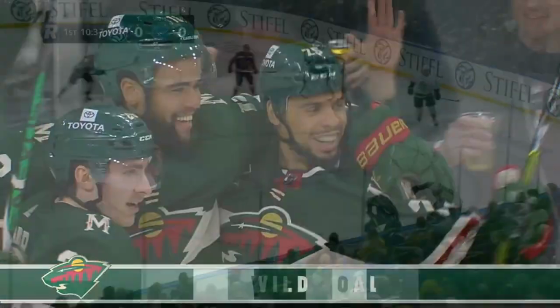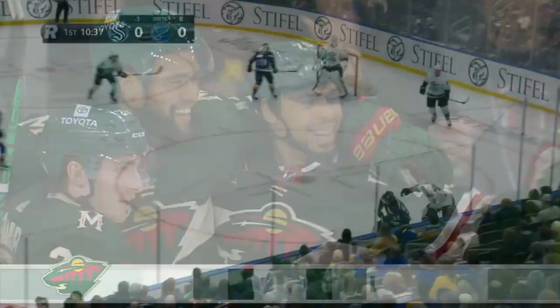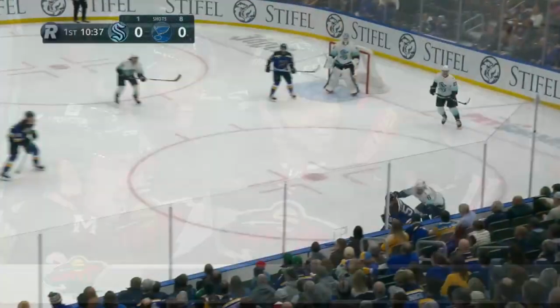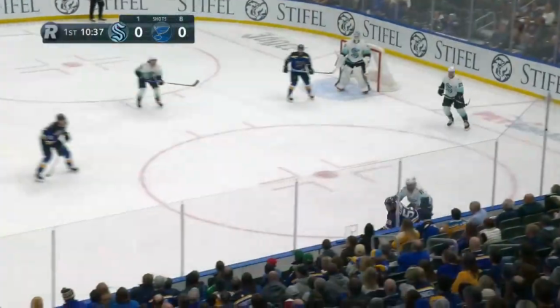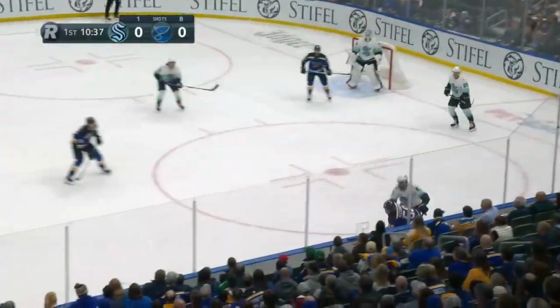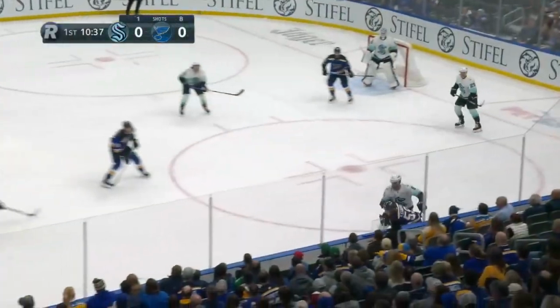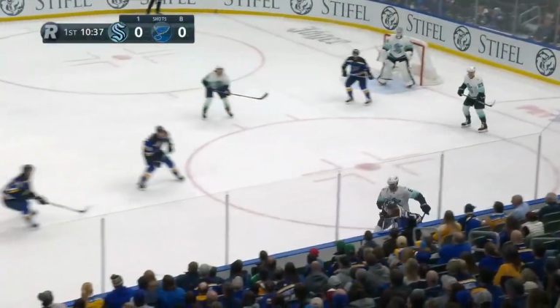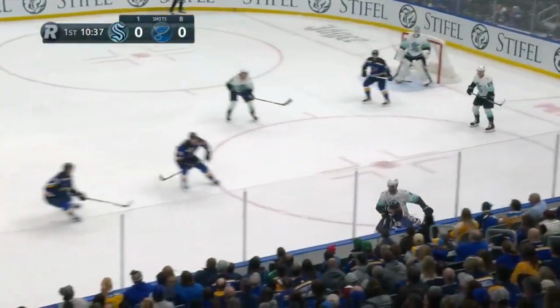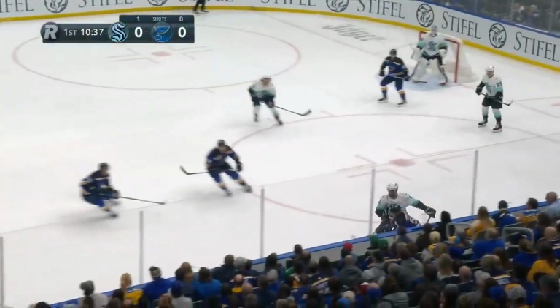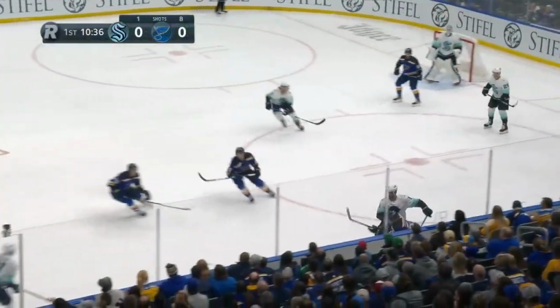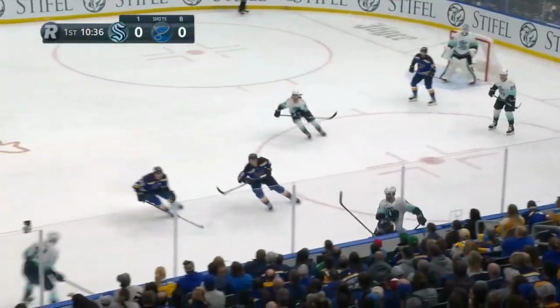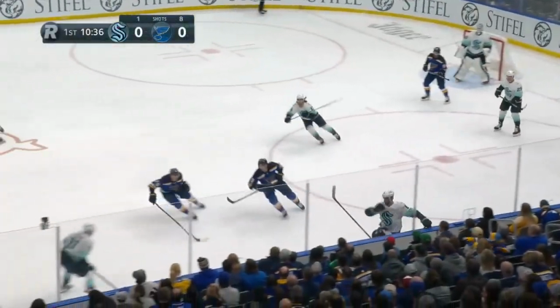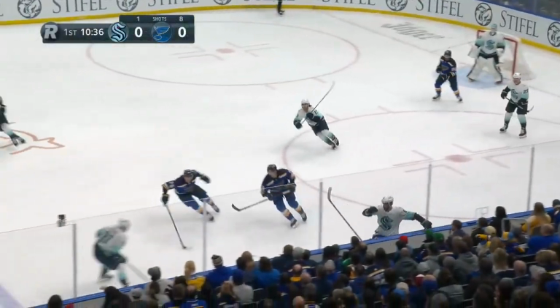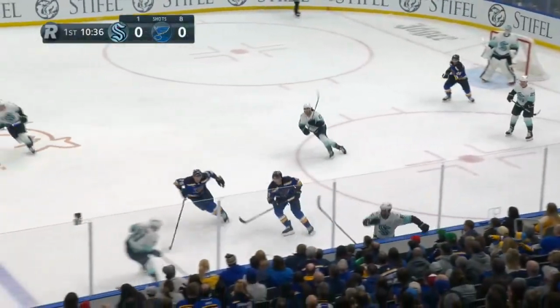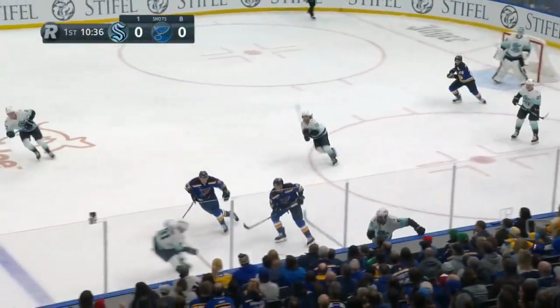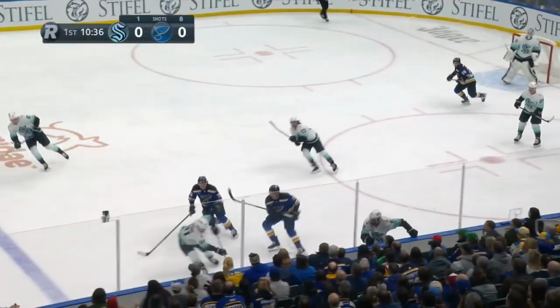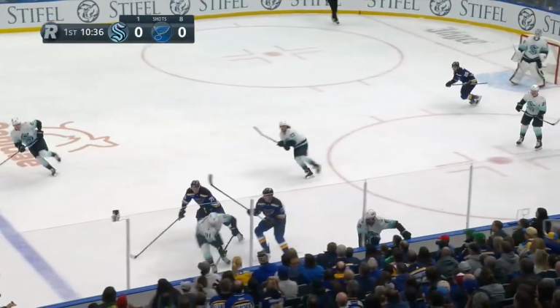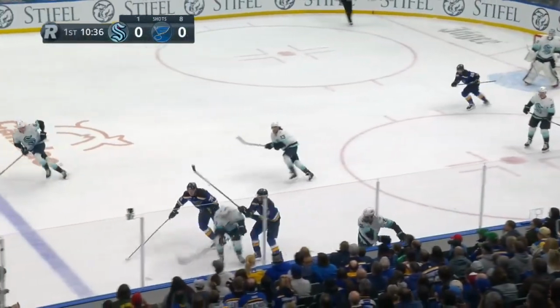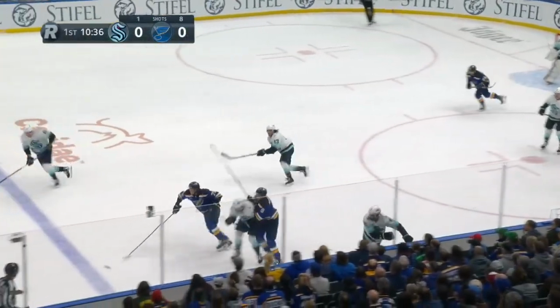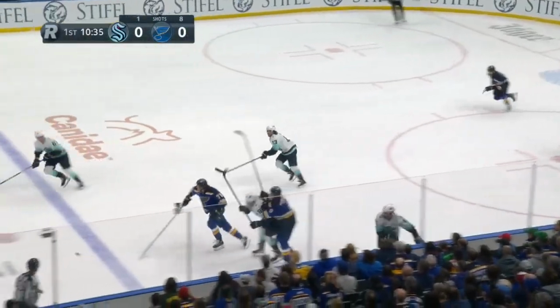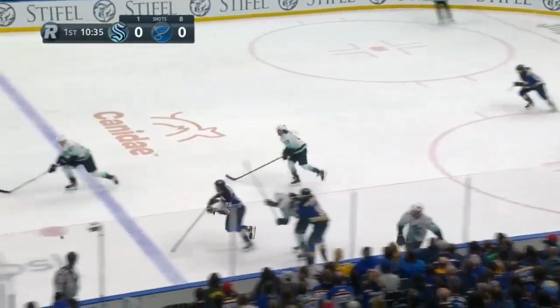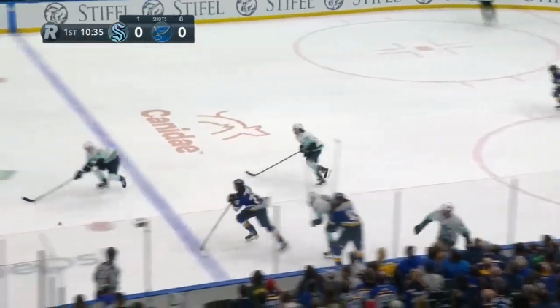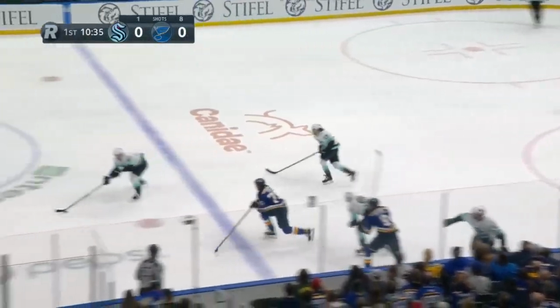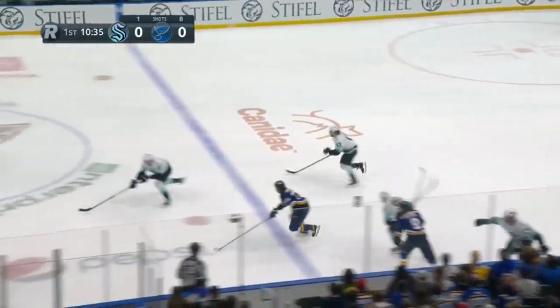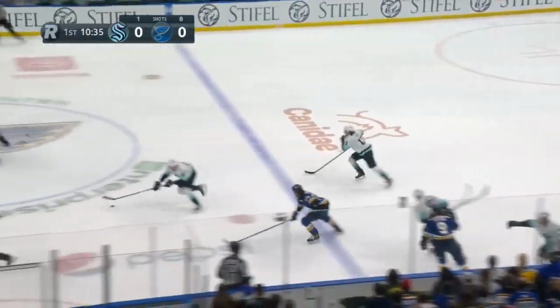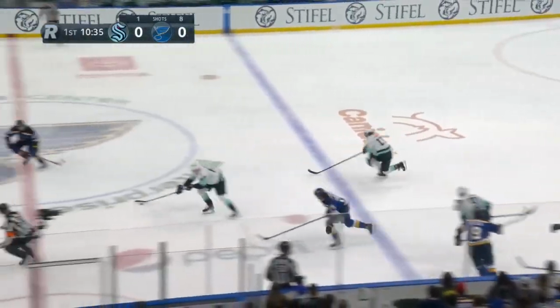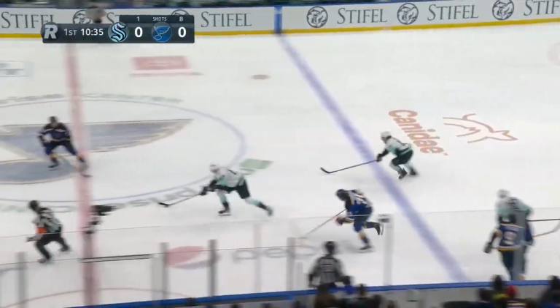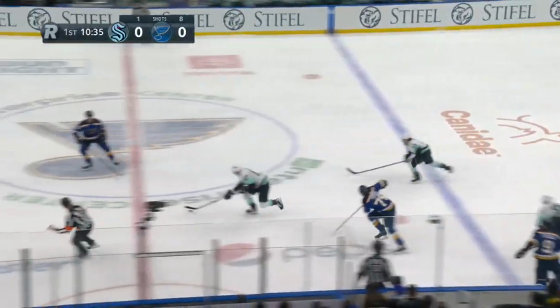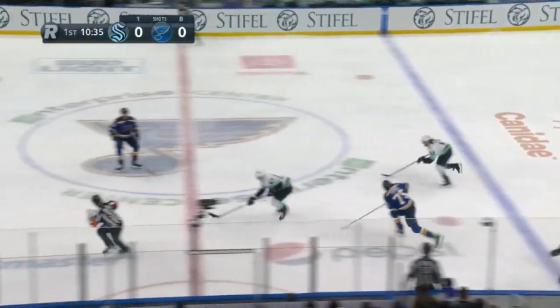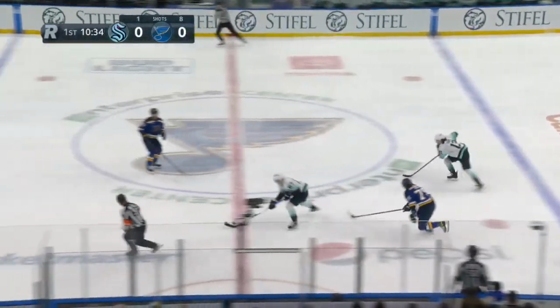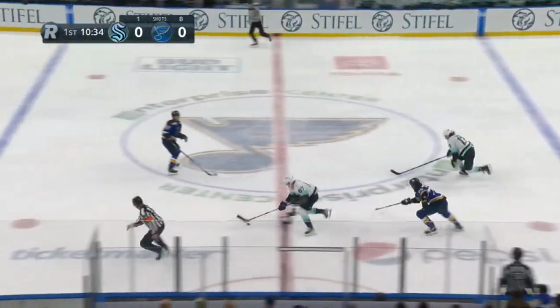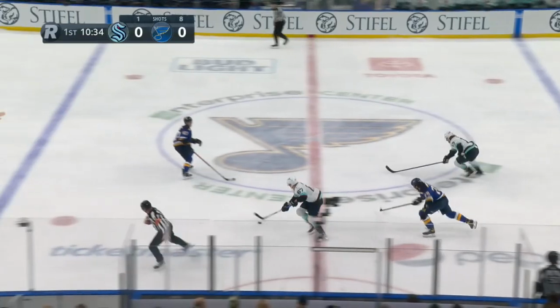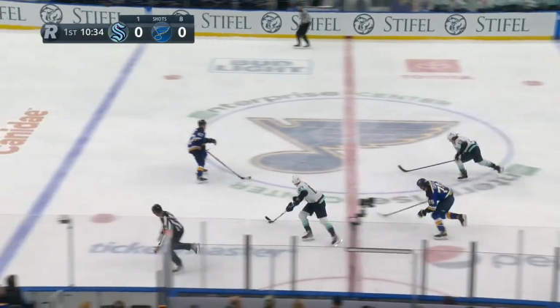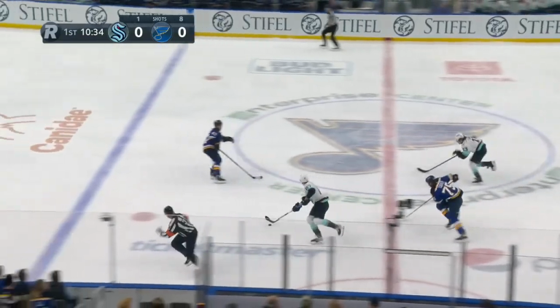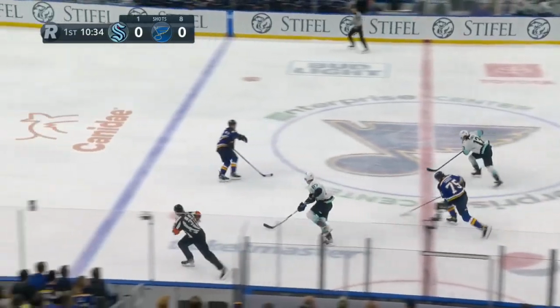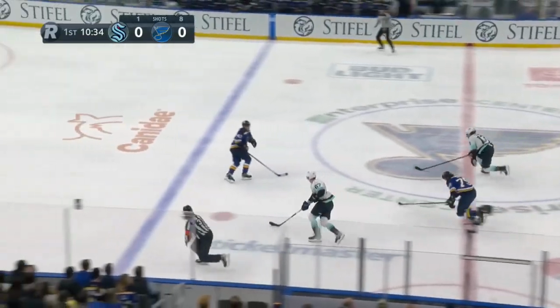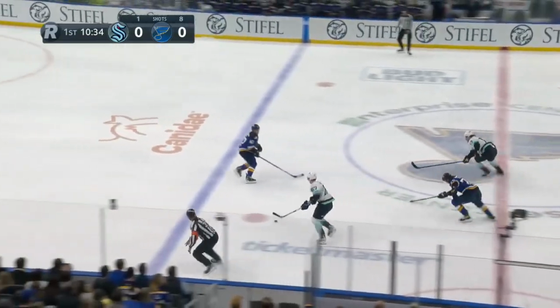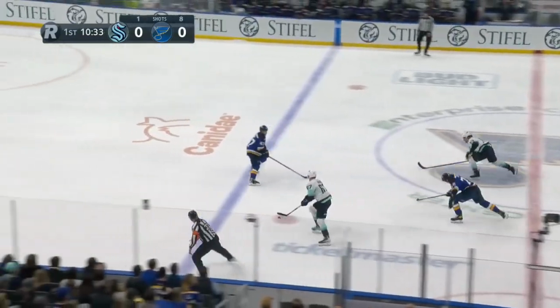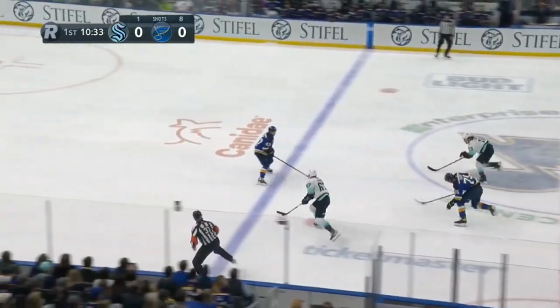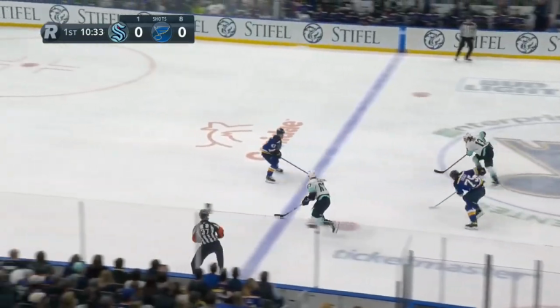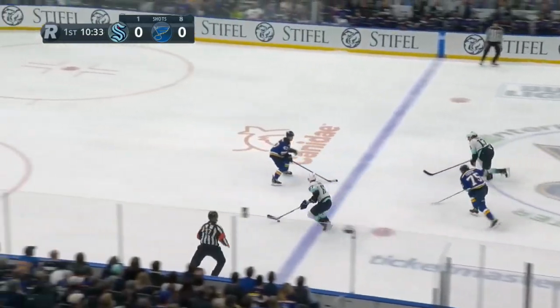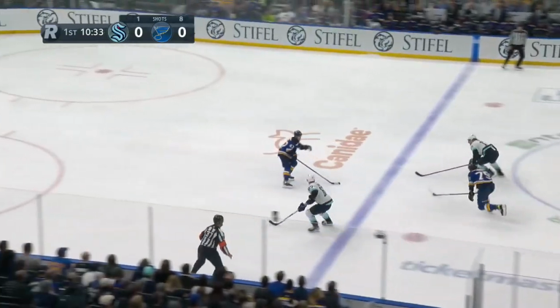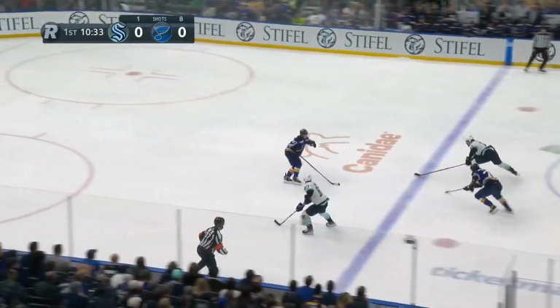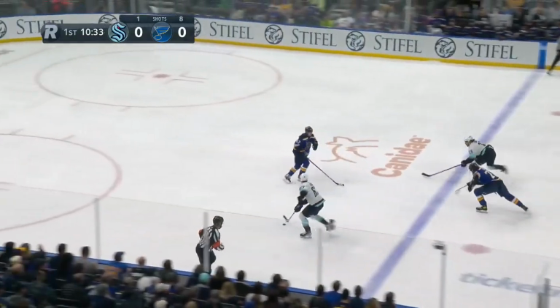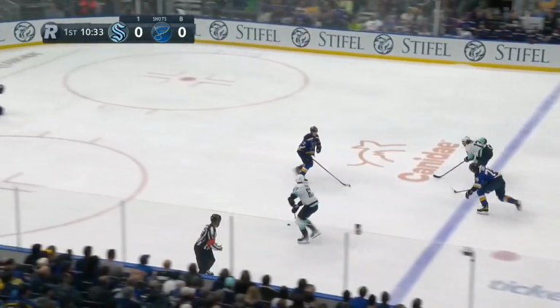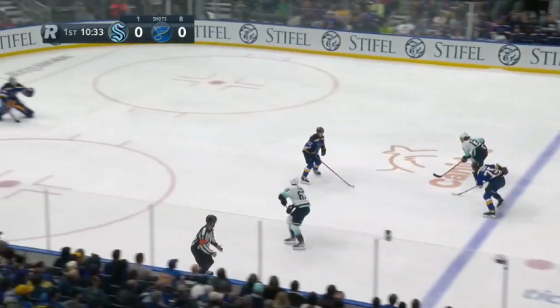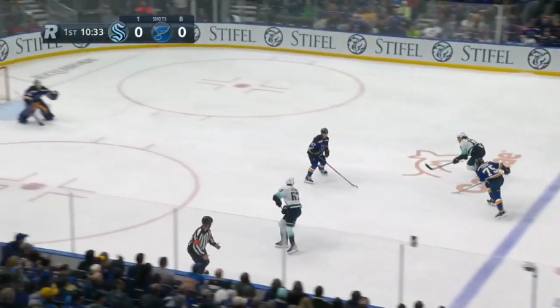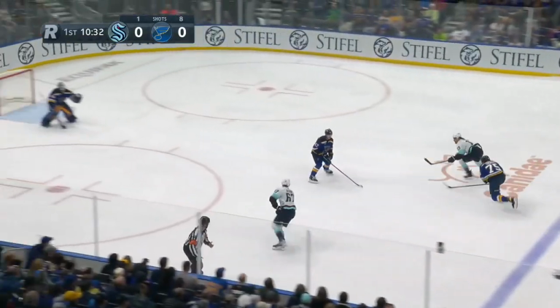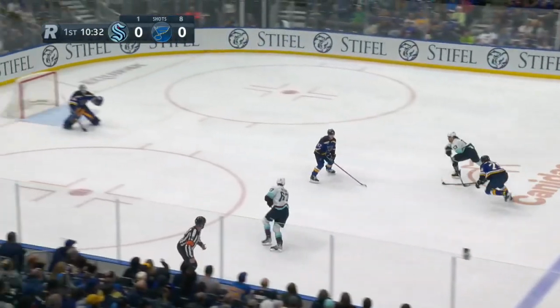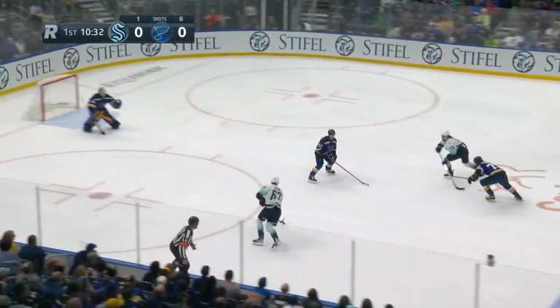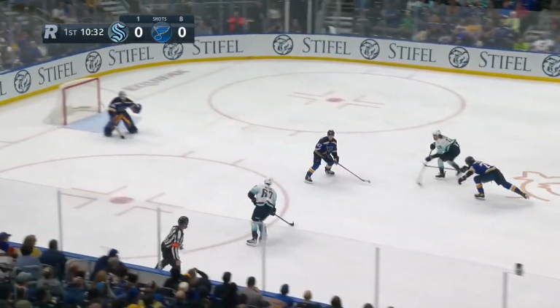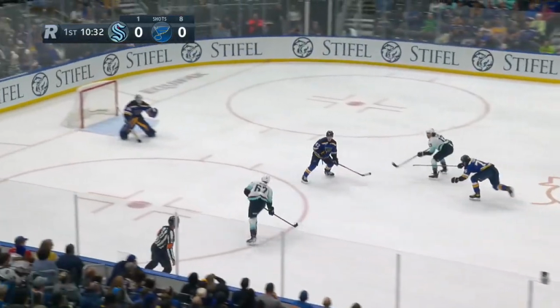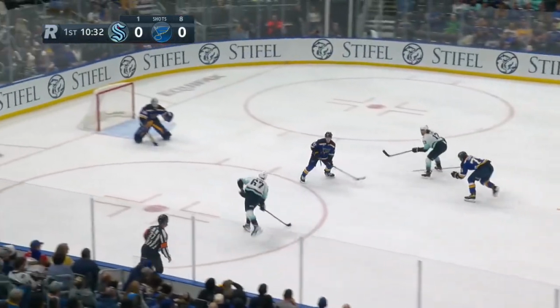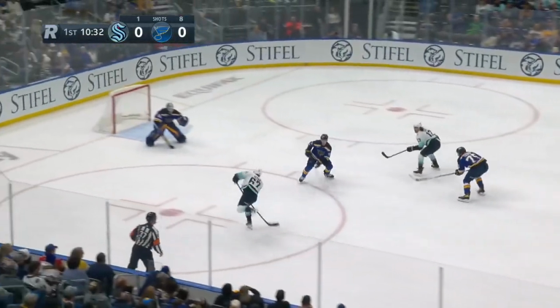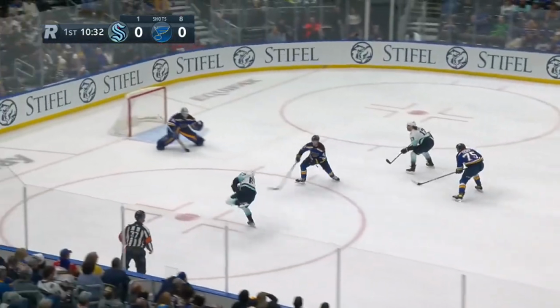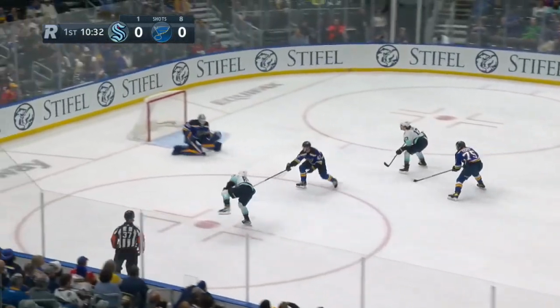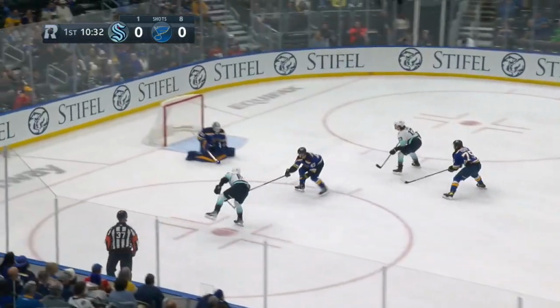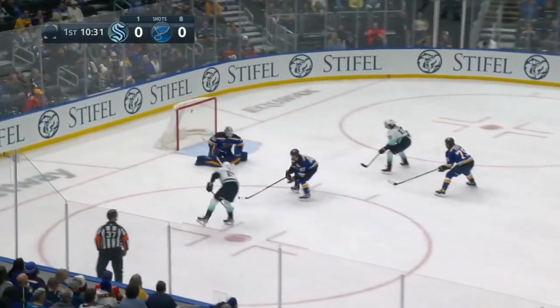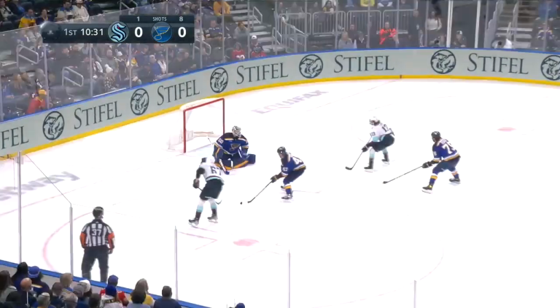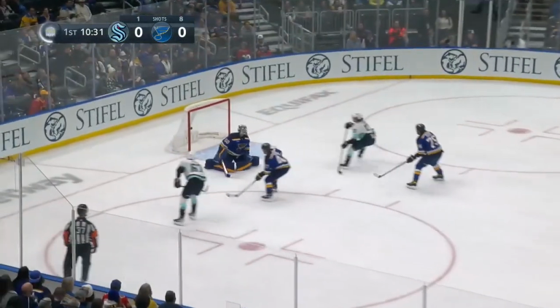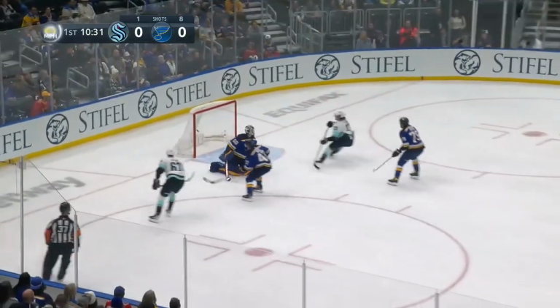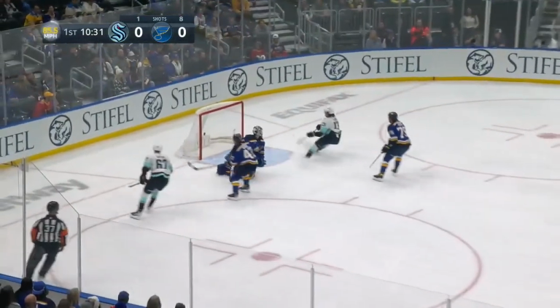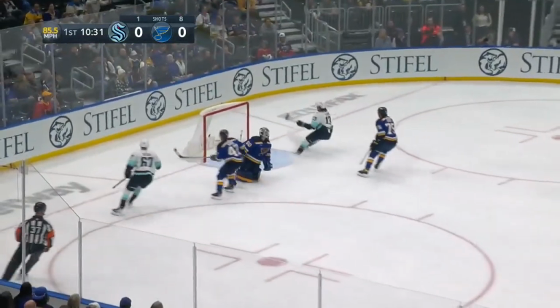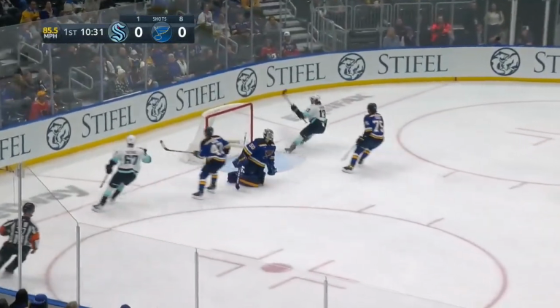It's a lot different when your friends go away, and so many of them at the same time. Here's Geeky with a shot — he scores!